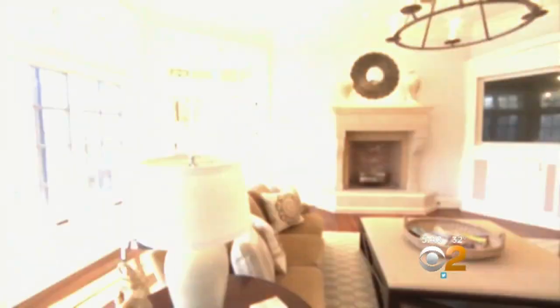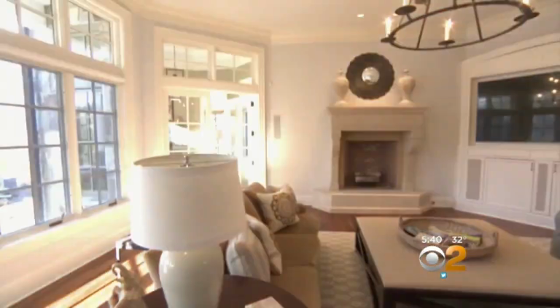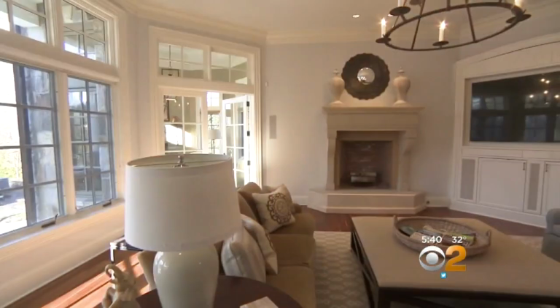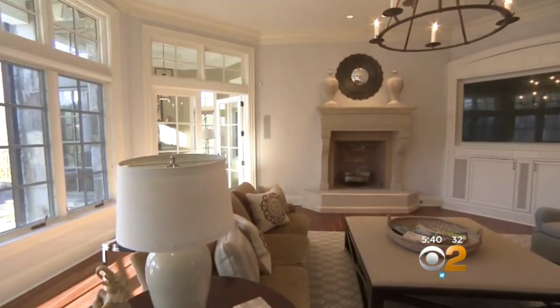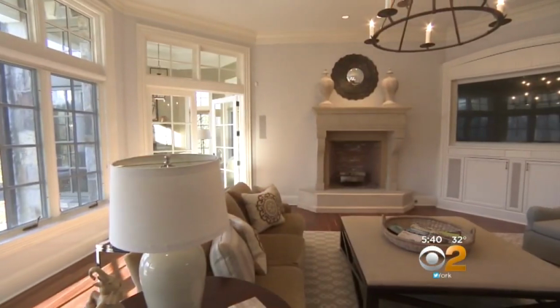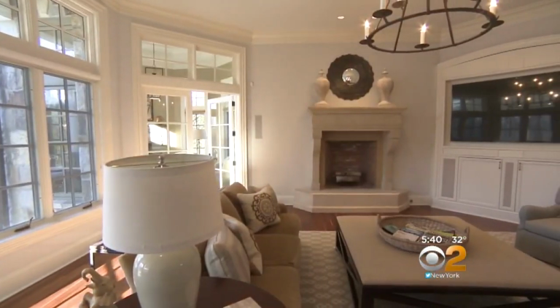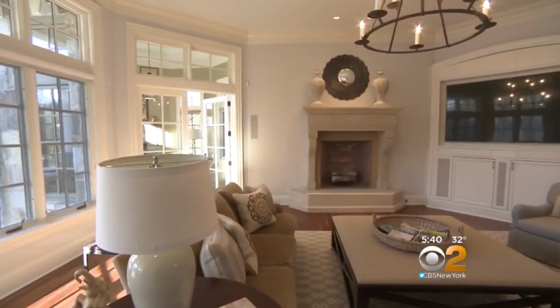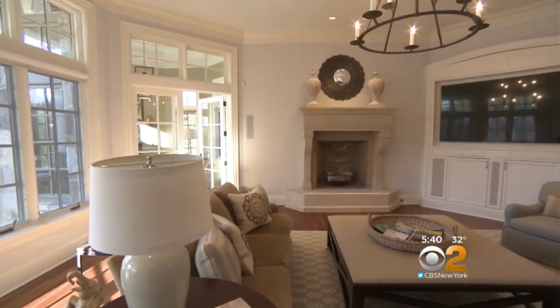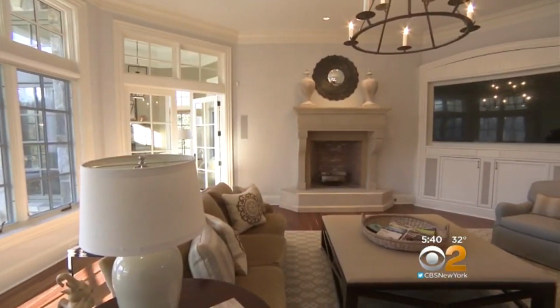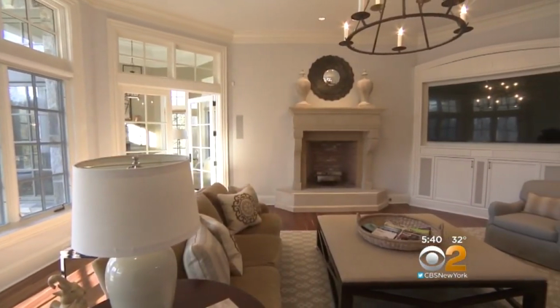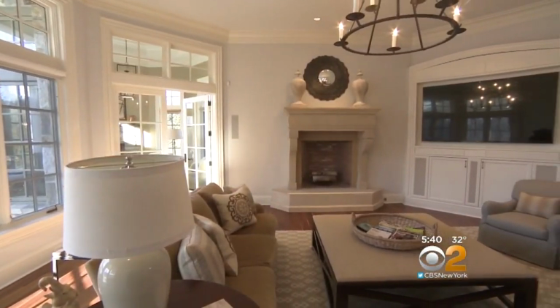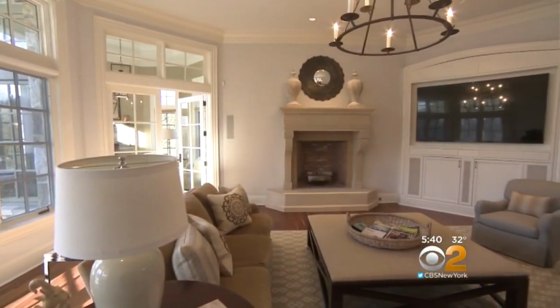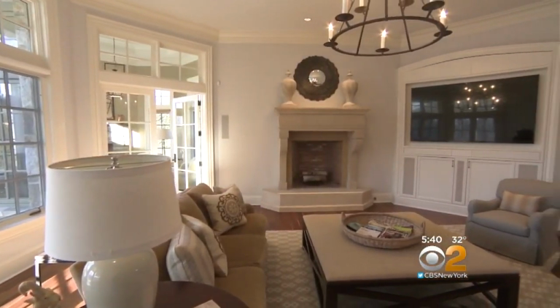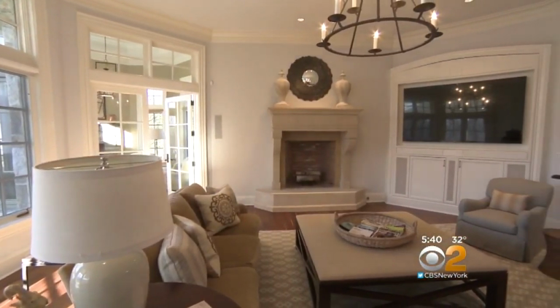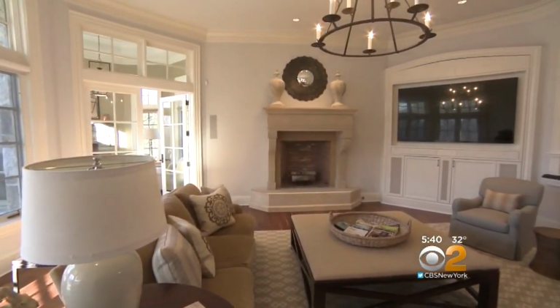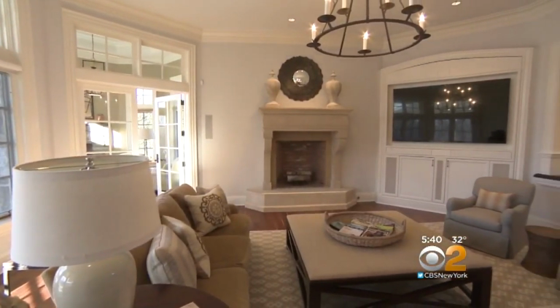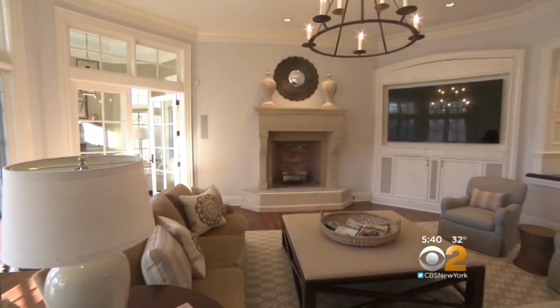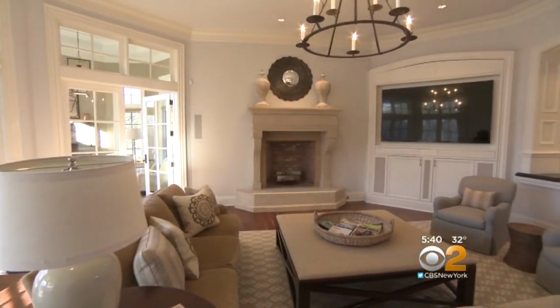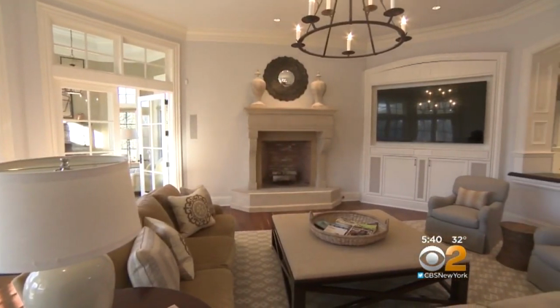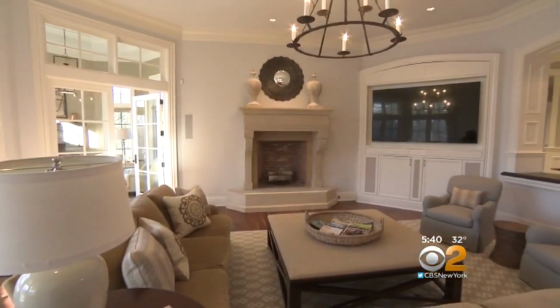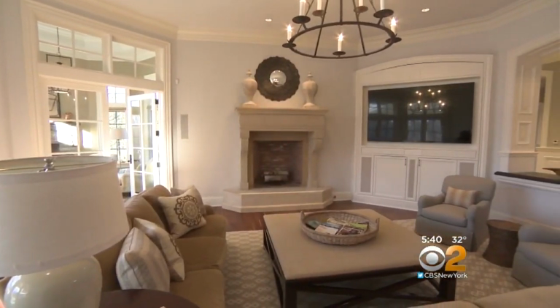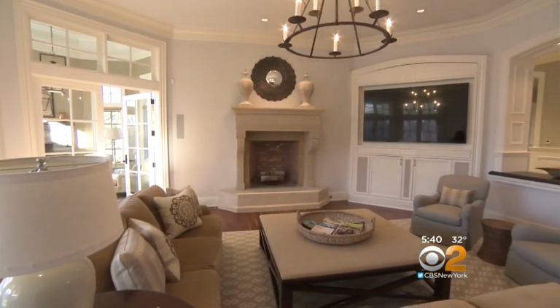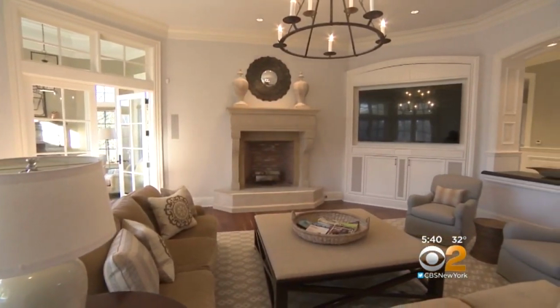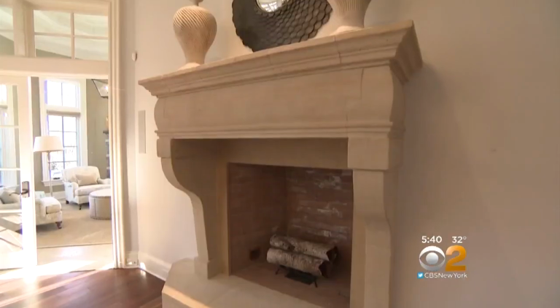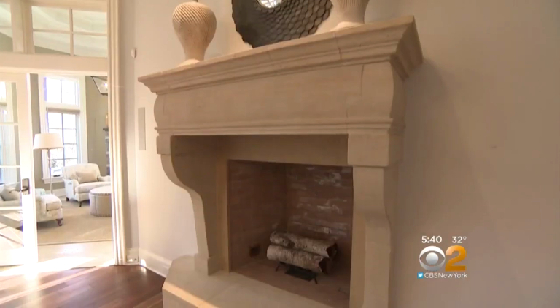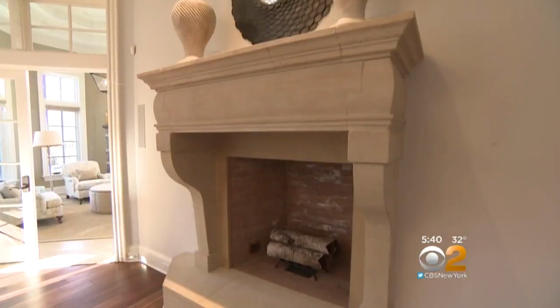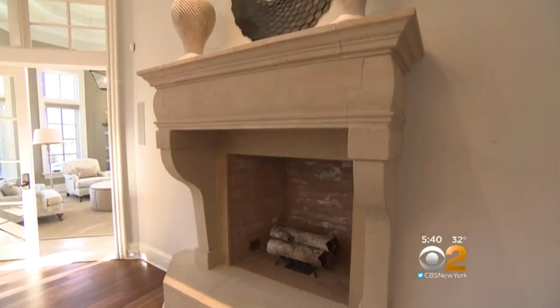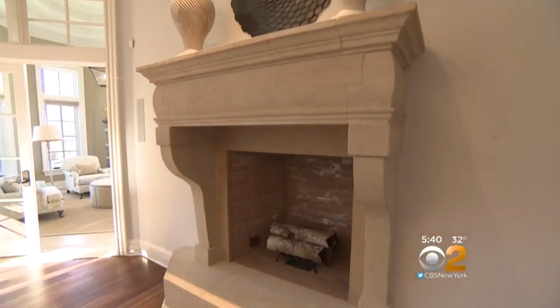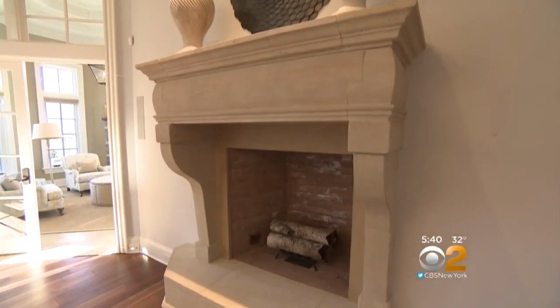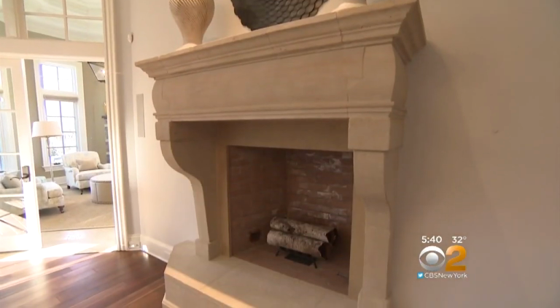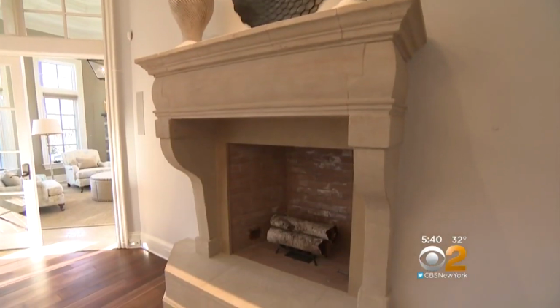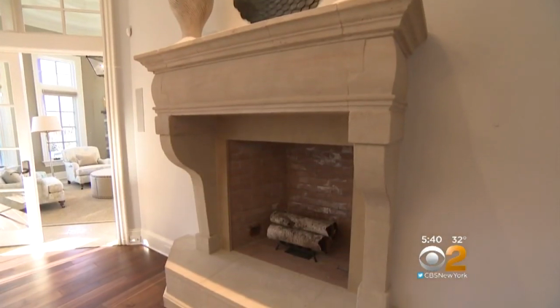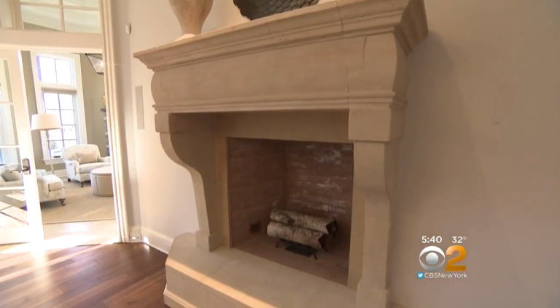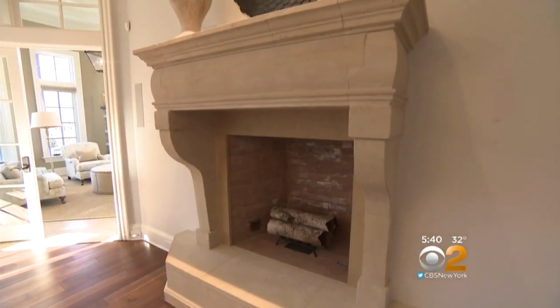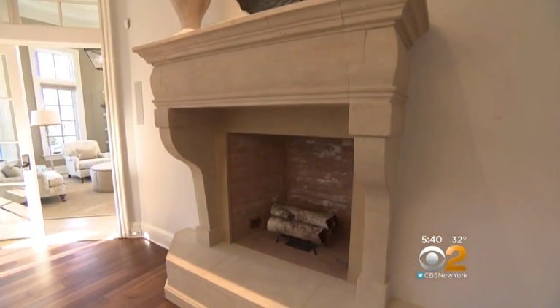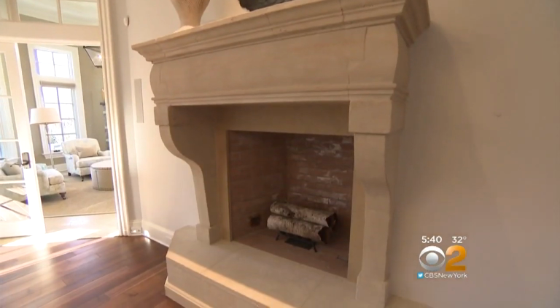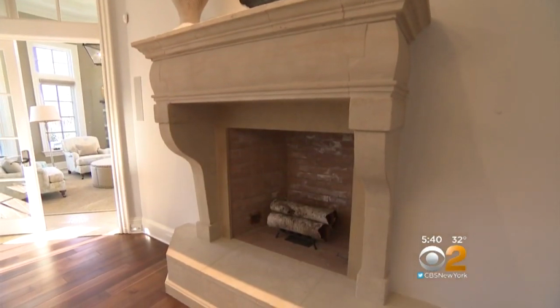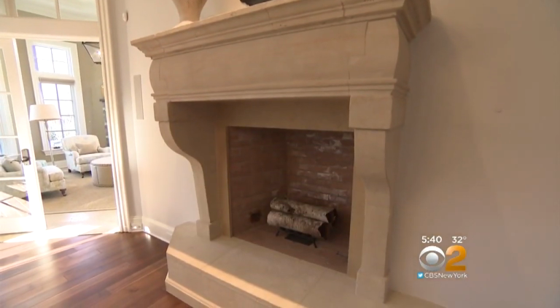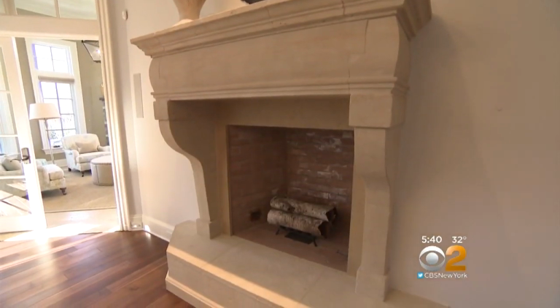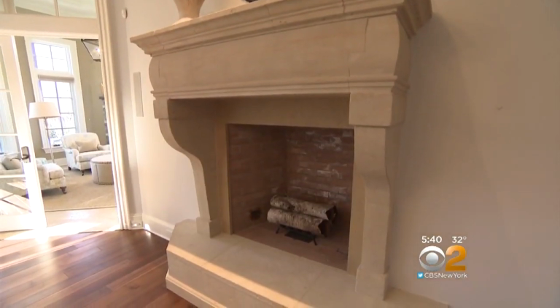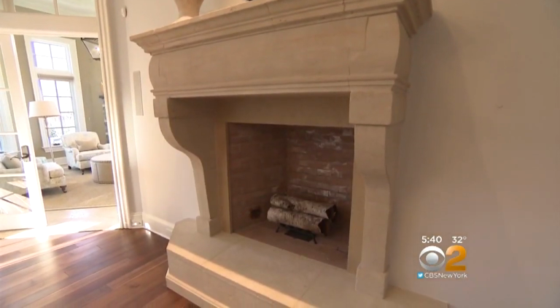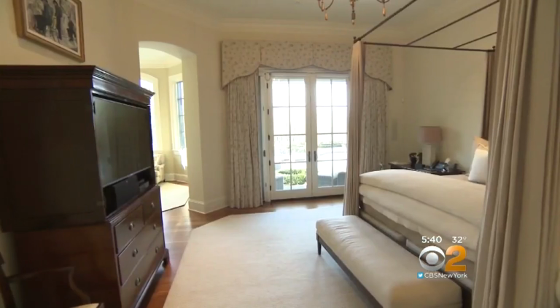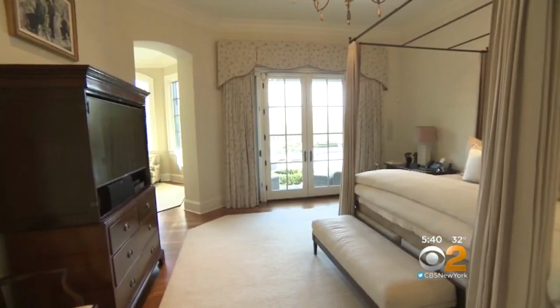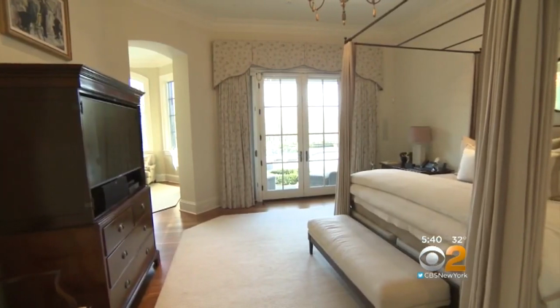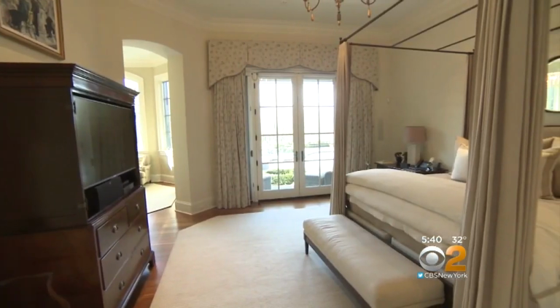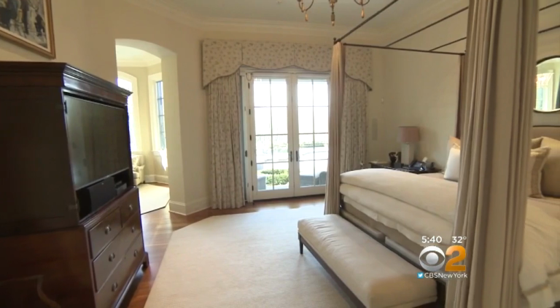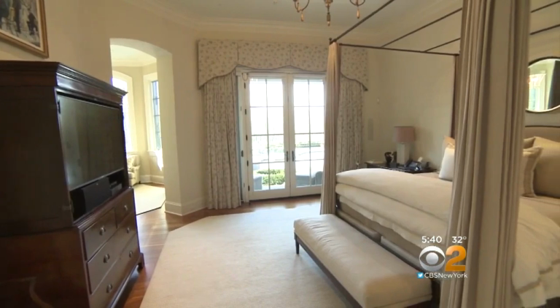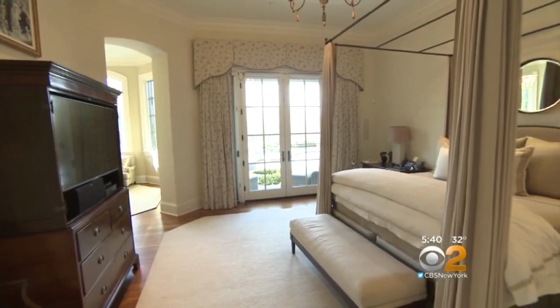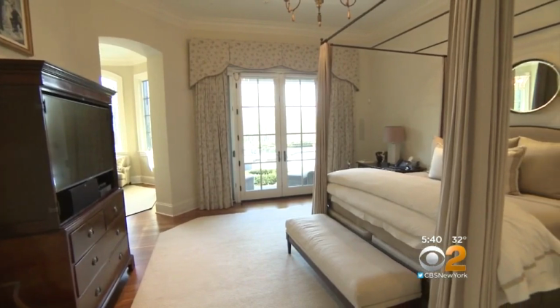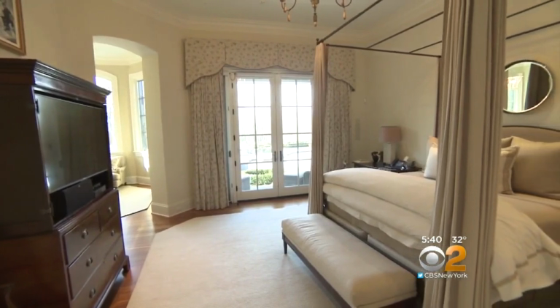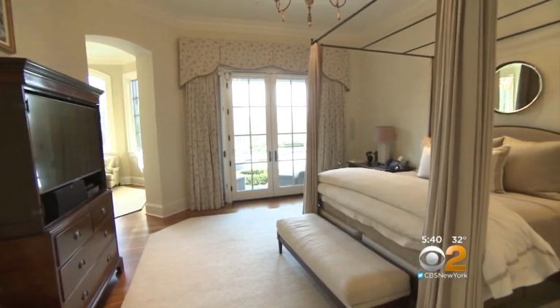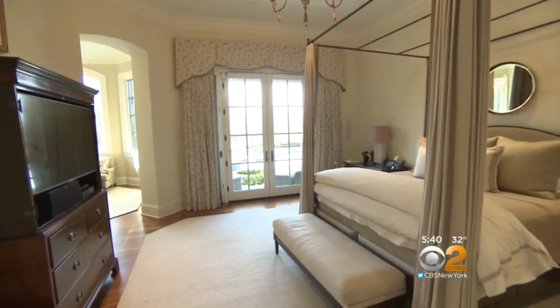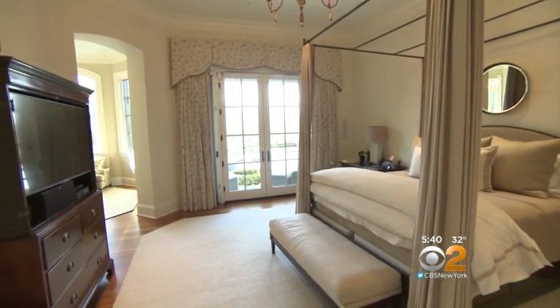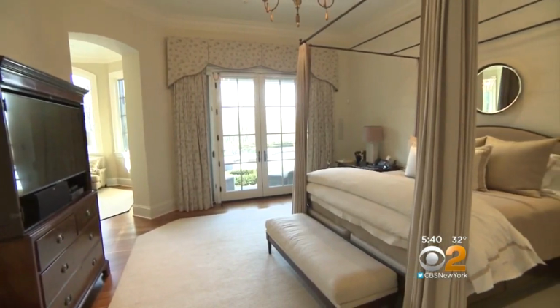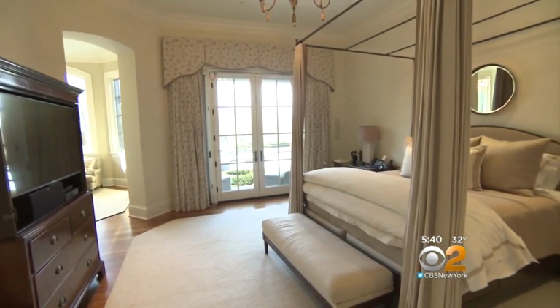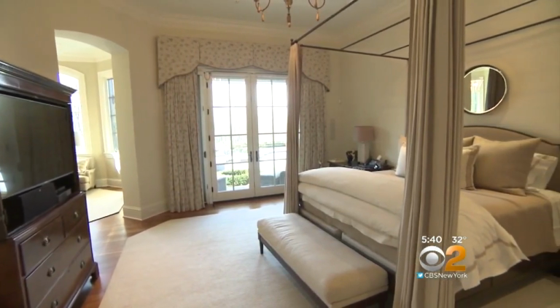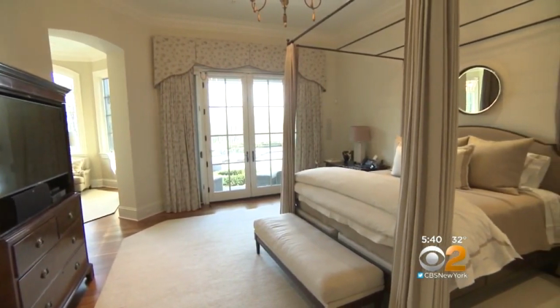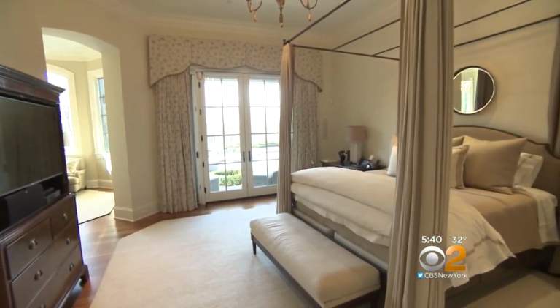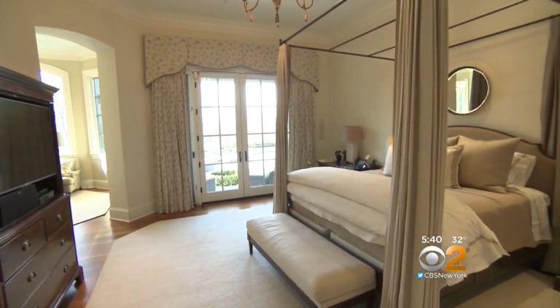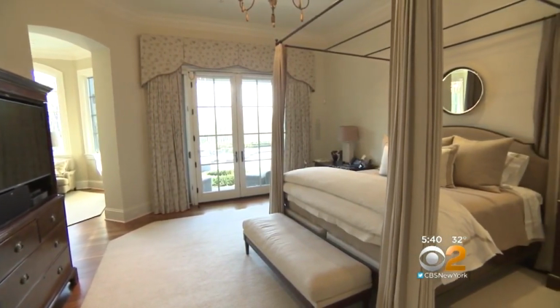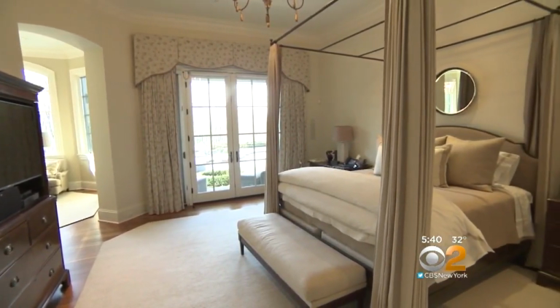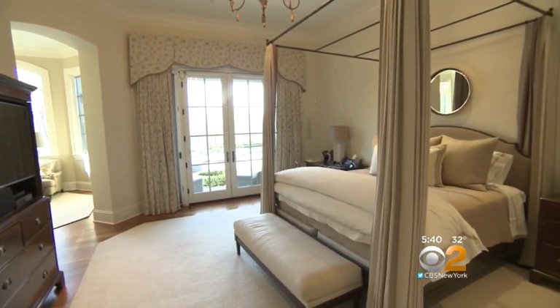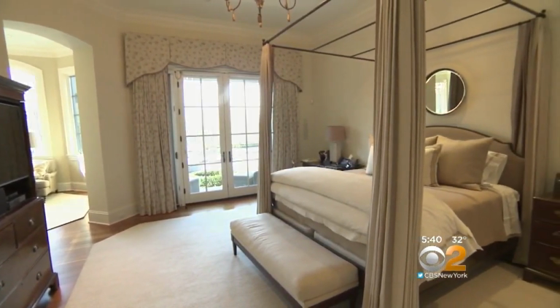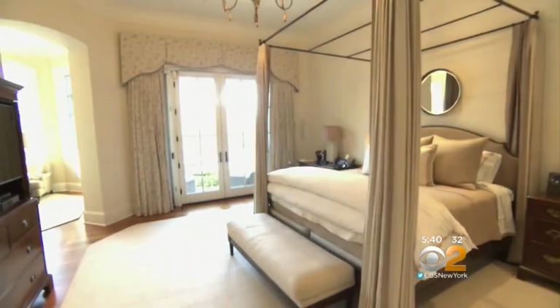This is their family room where they gather. Their home has five fireplaces. The master suite resides on the main floor.